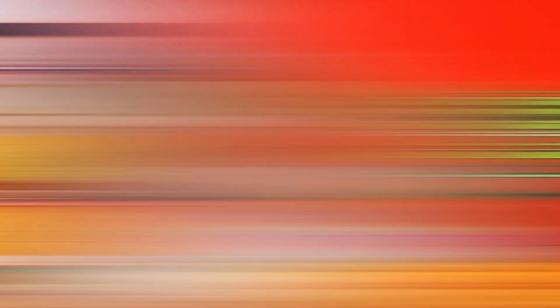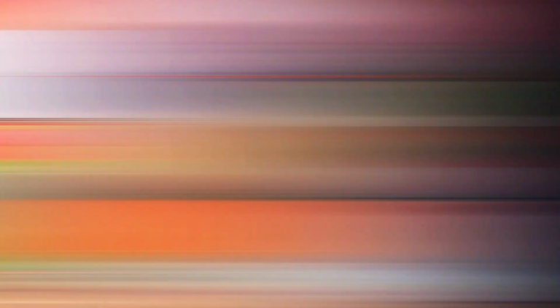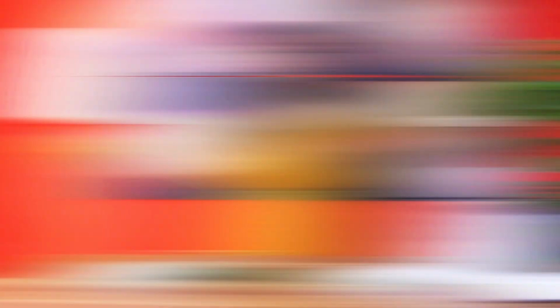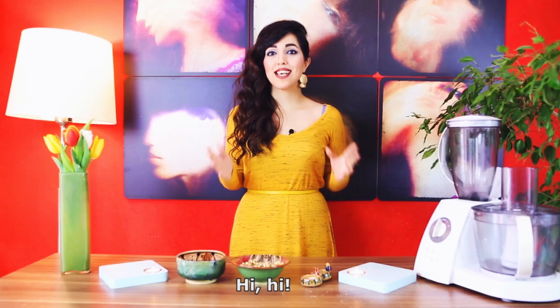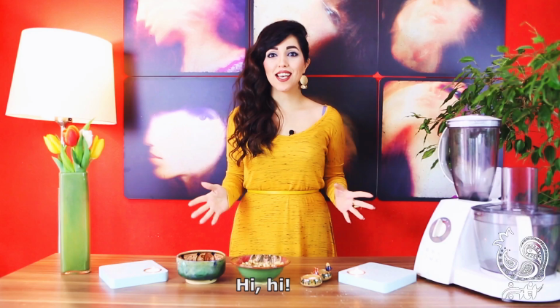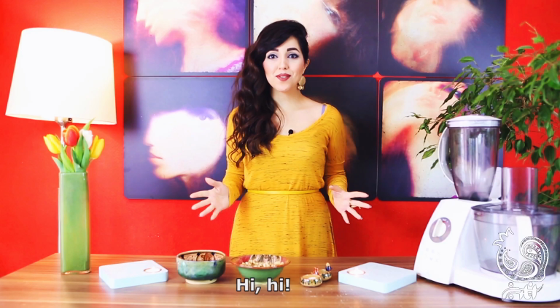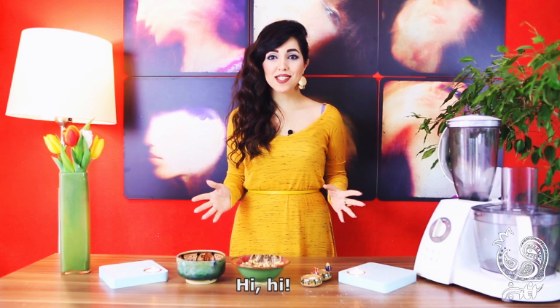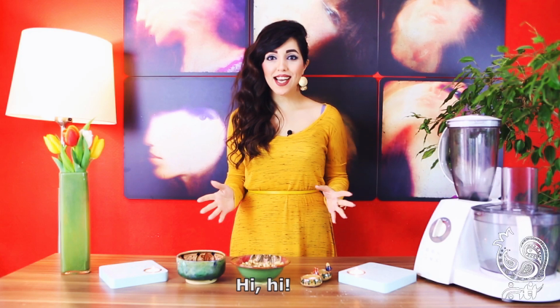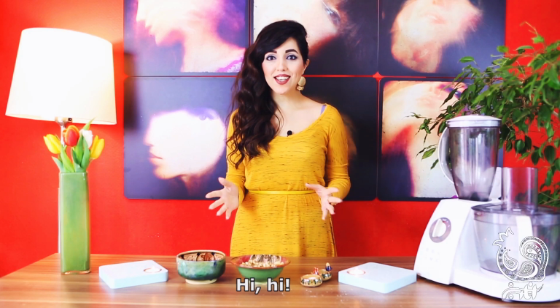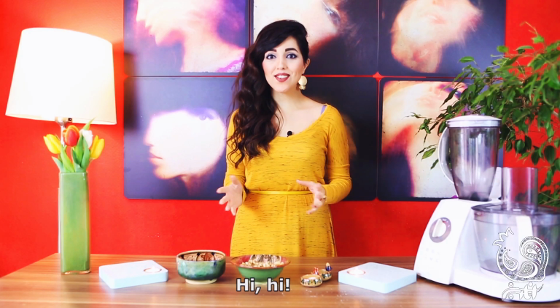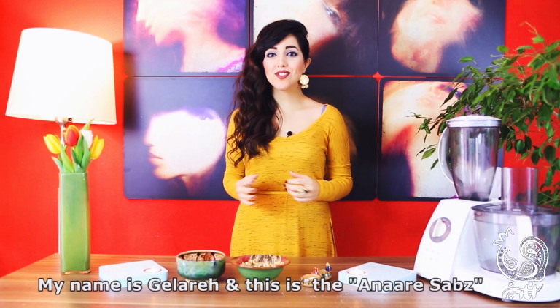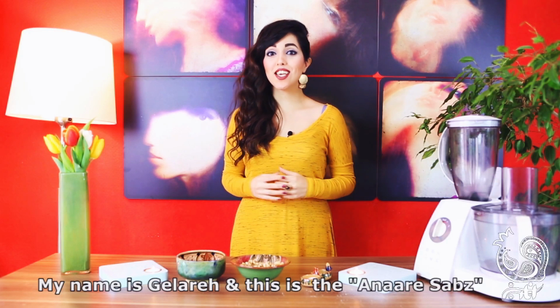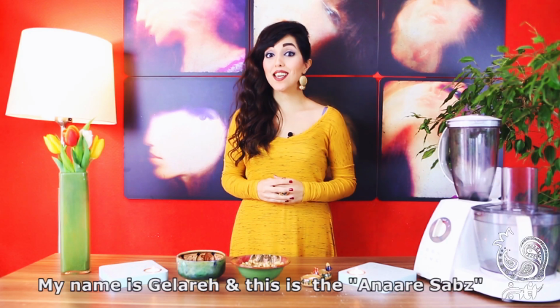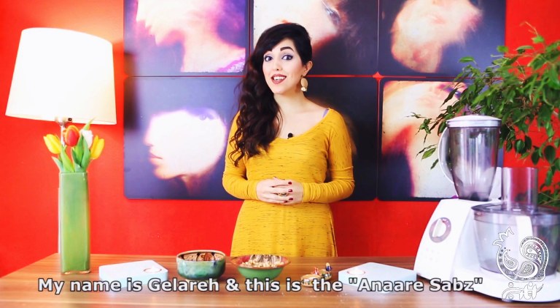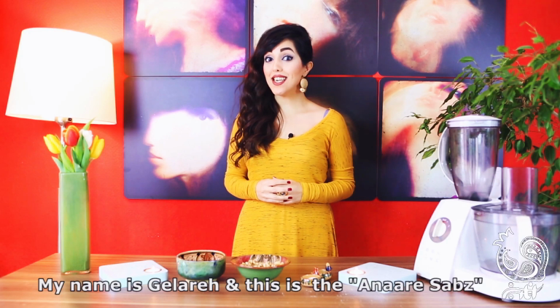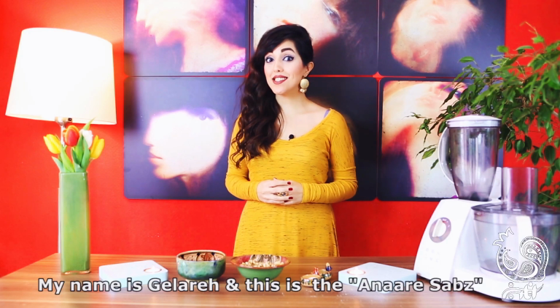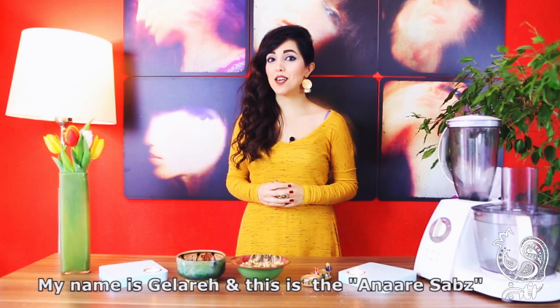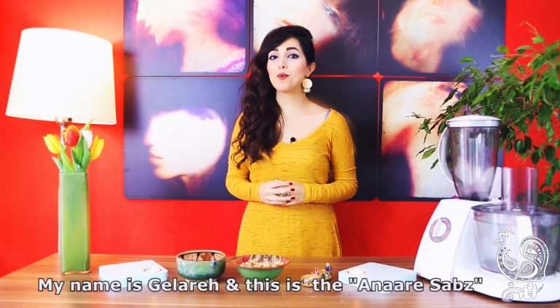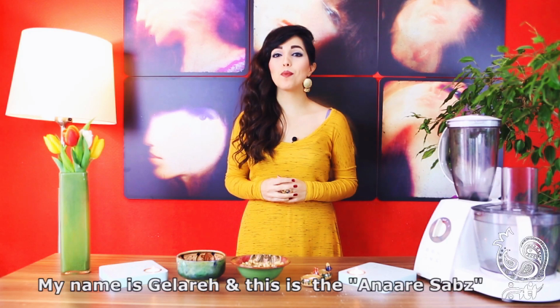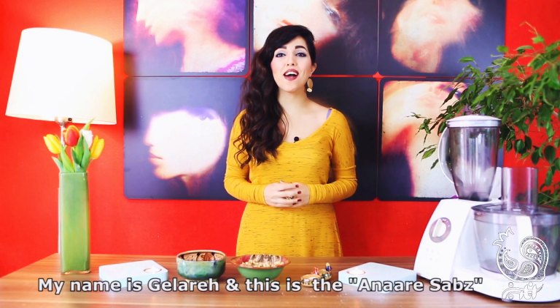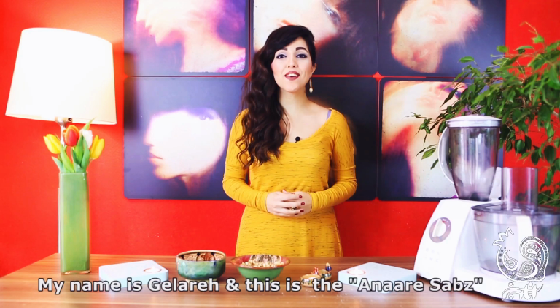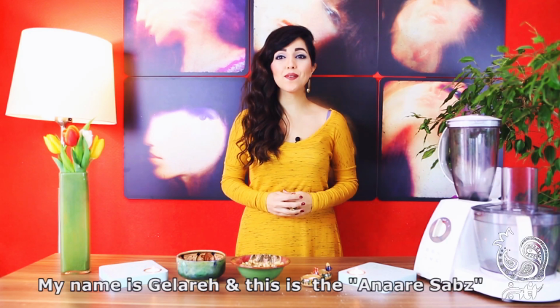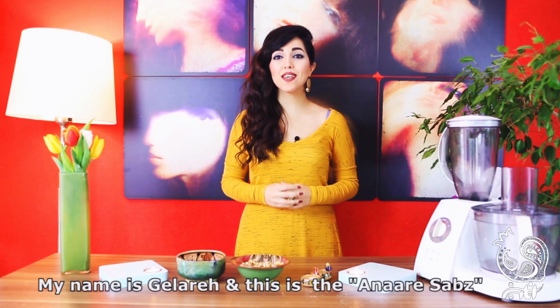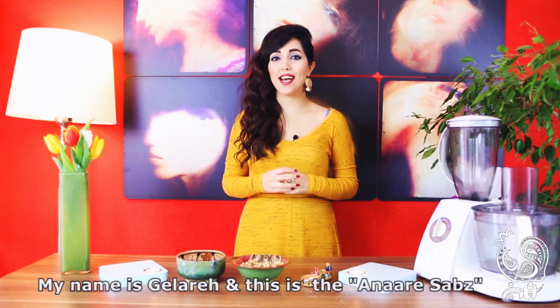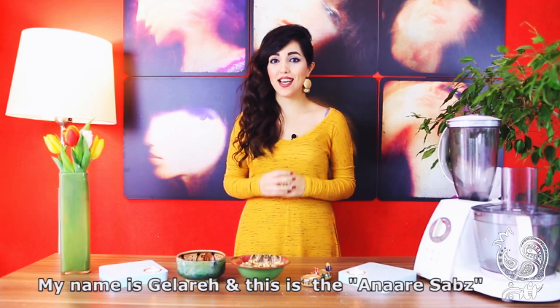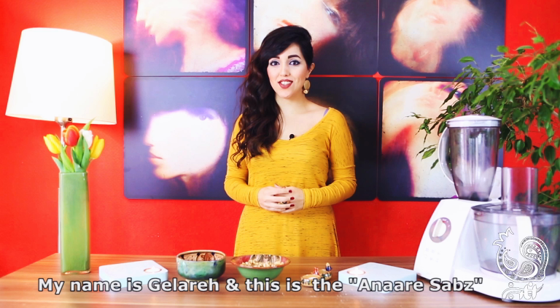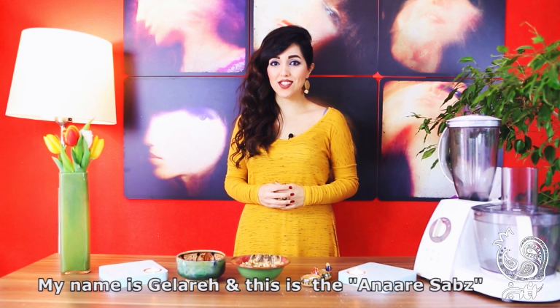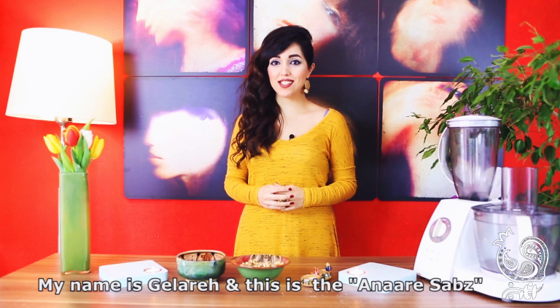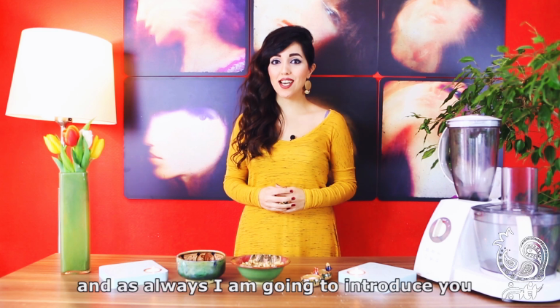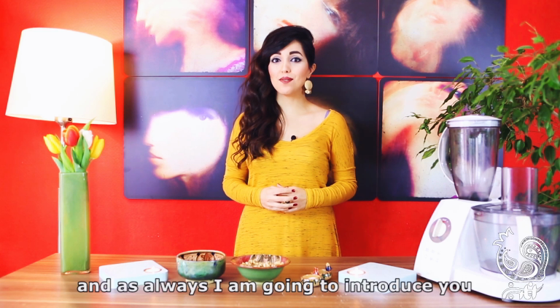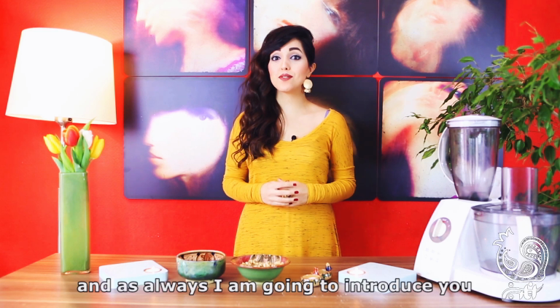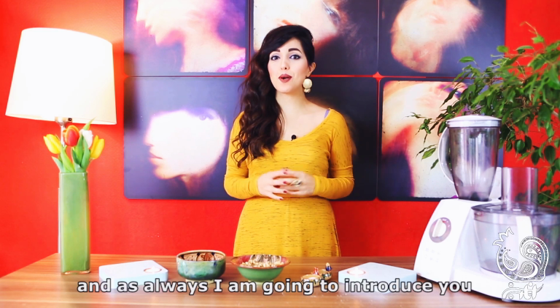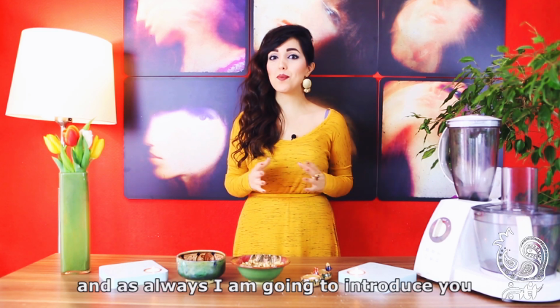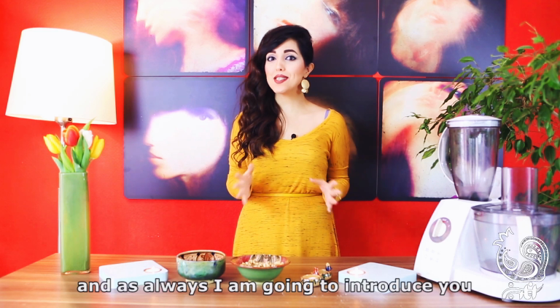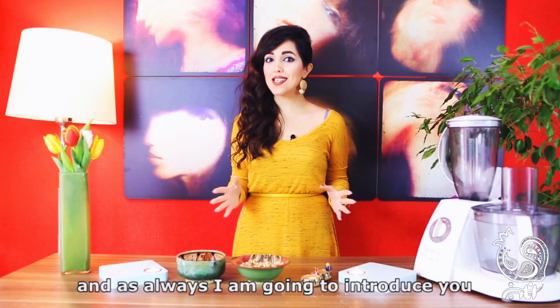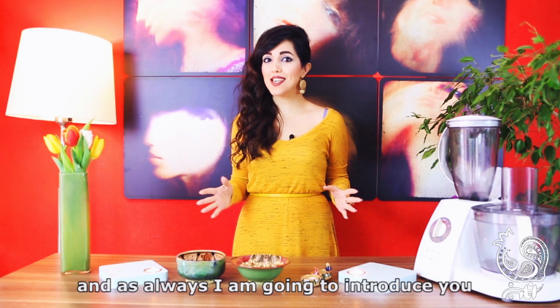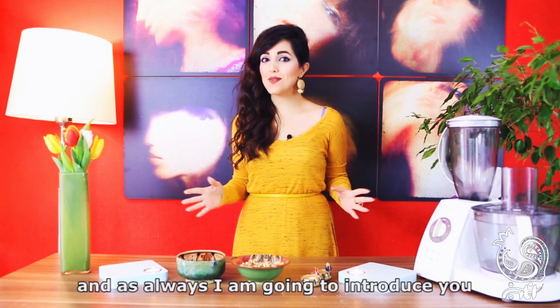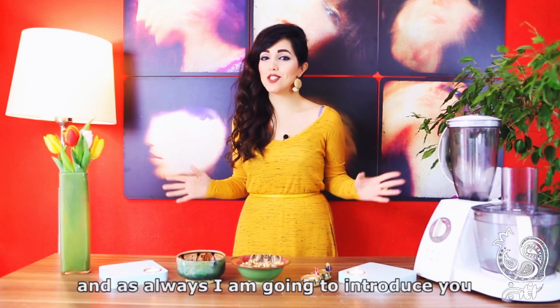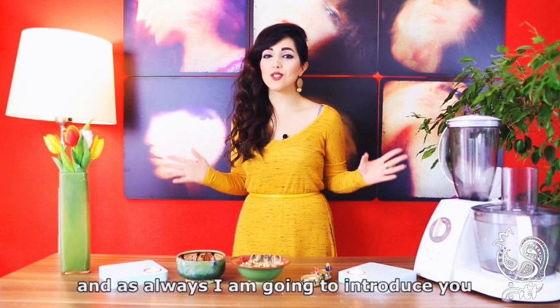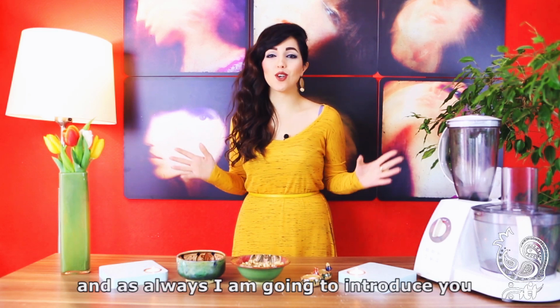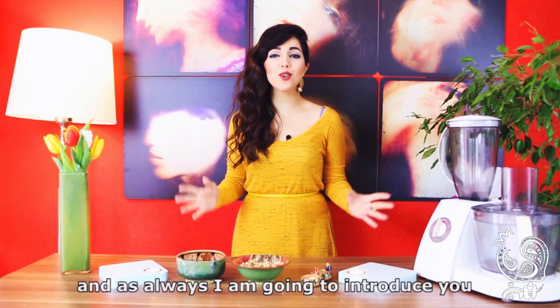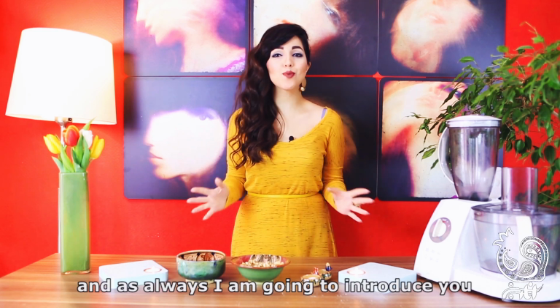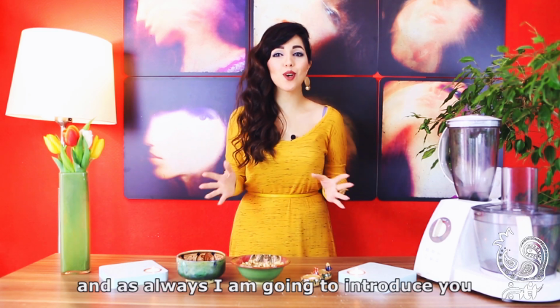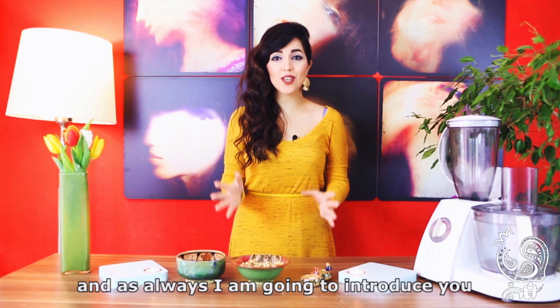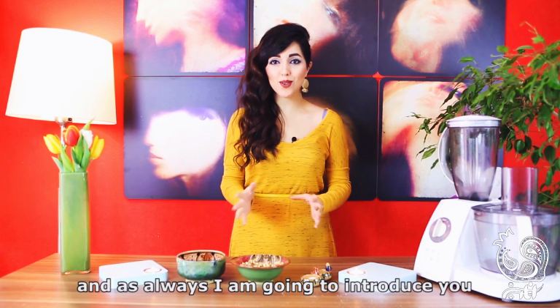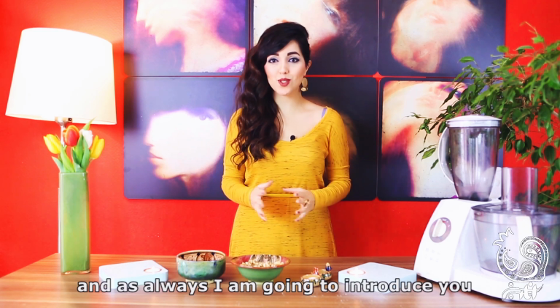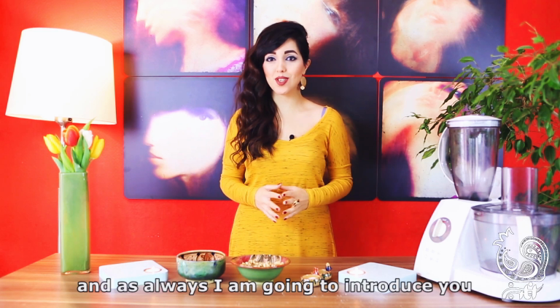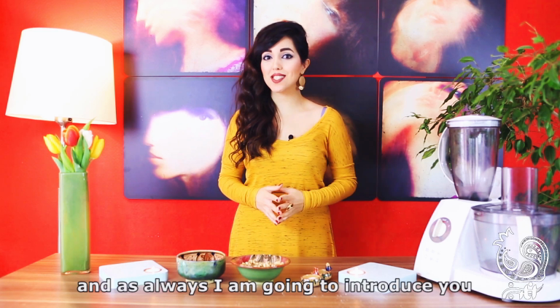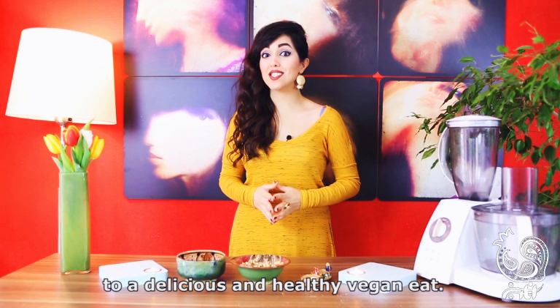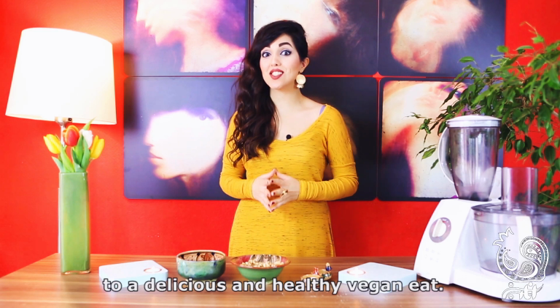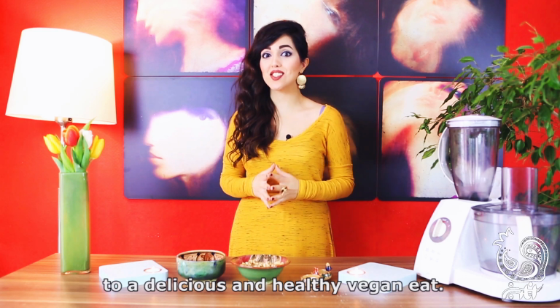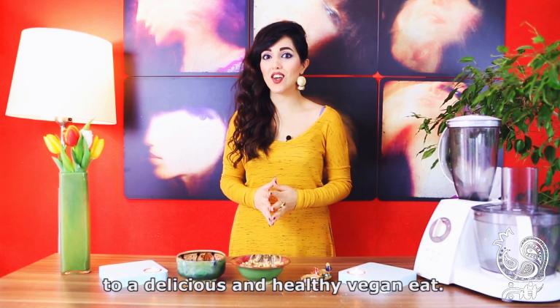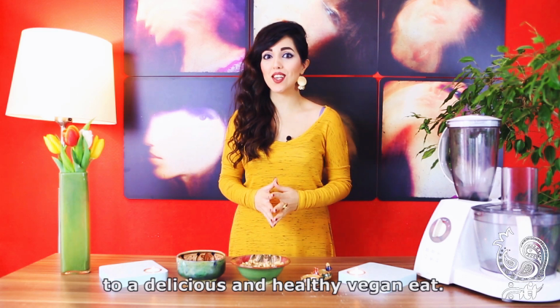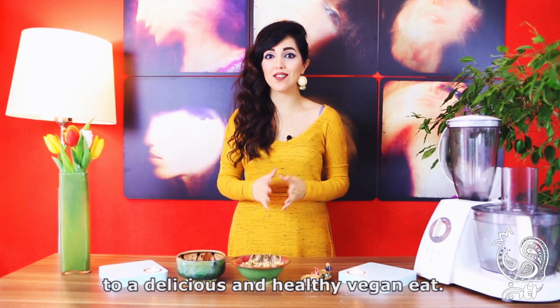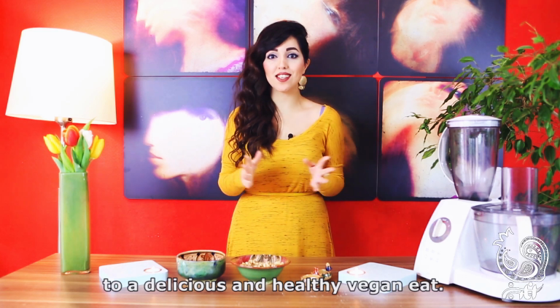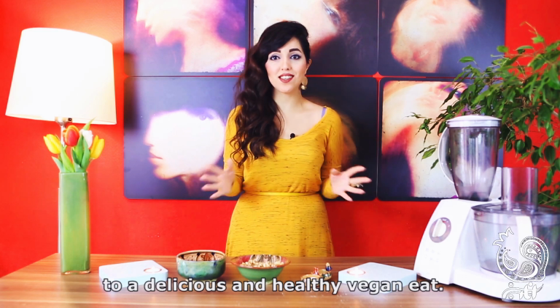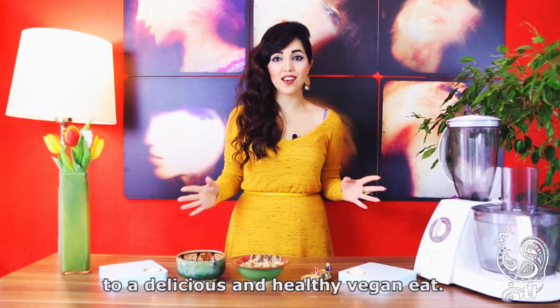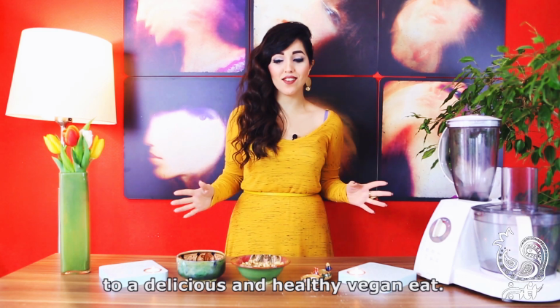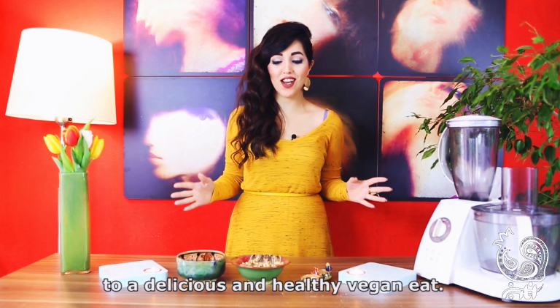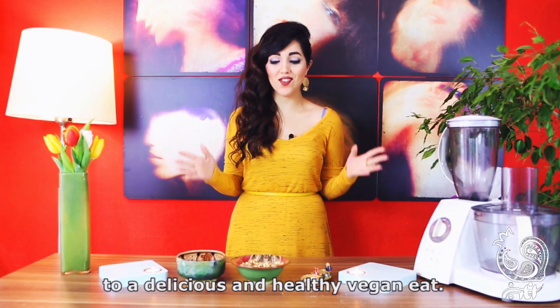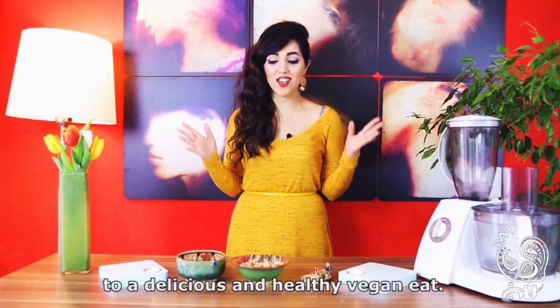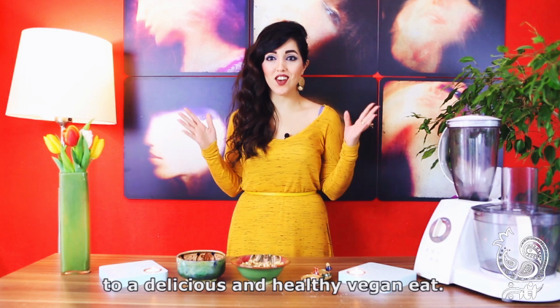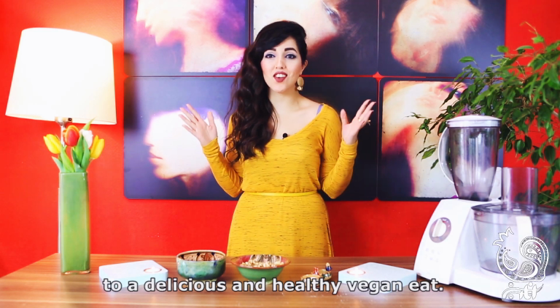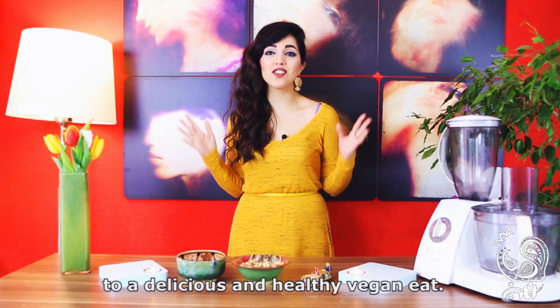Hello, hello, welcome to the episode of Anor Sabz. I'll be happy with you, with a clean and vegan approach.